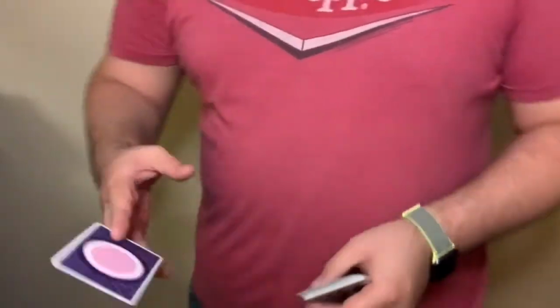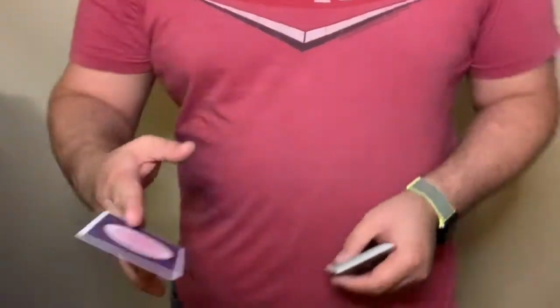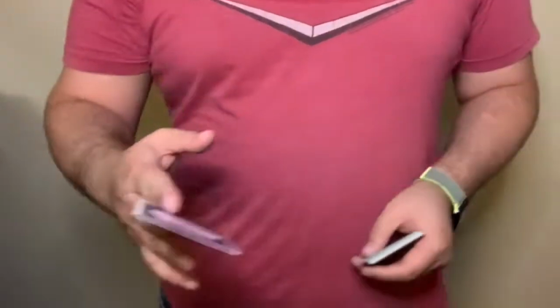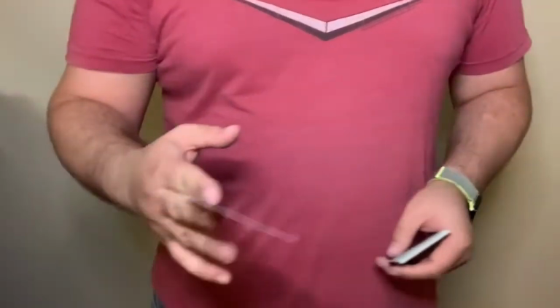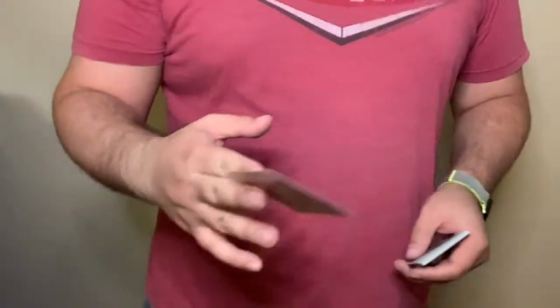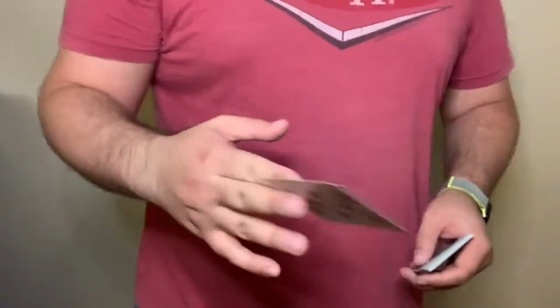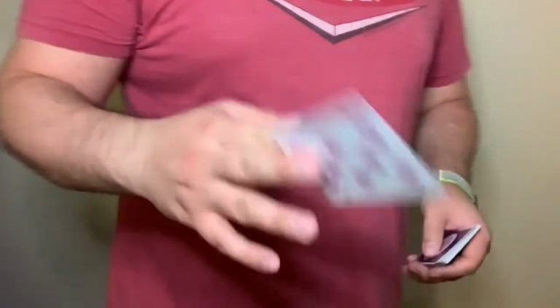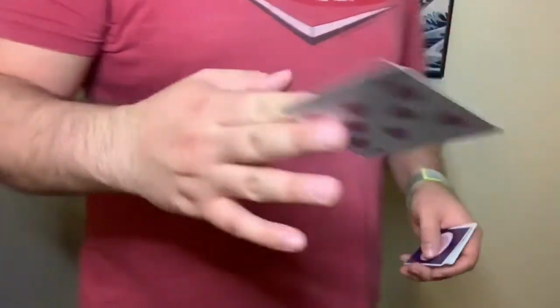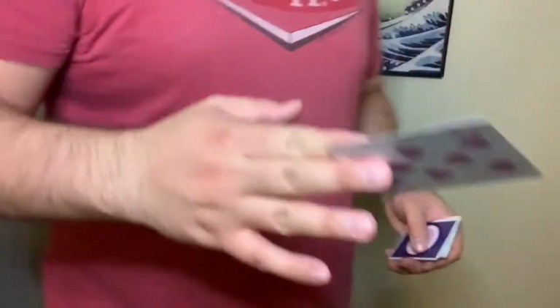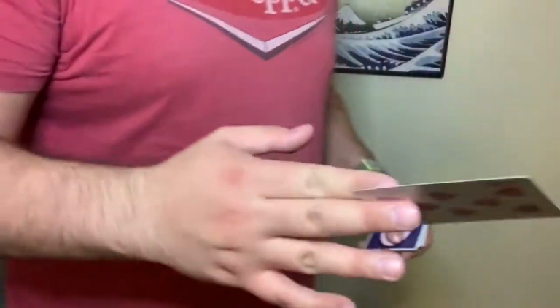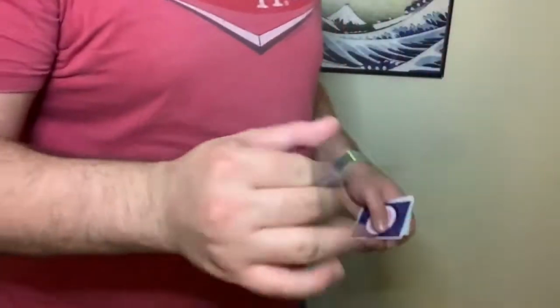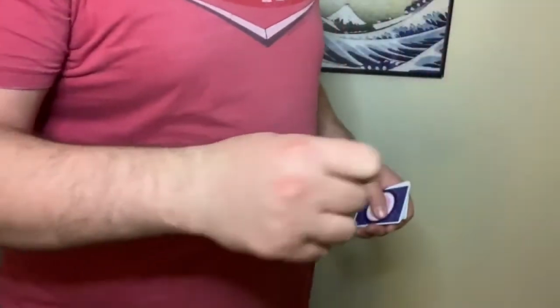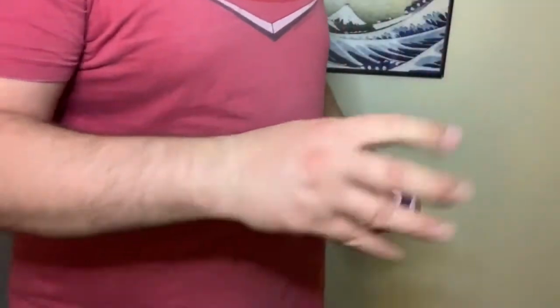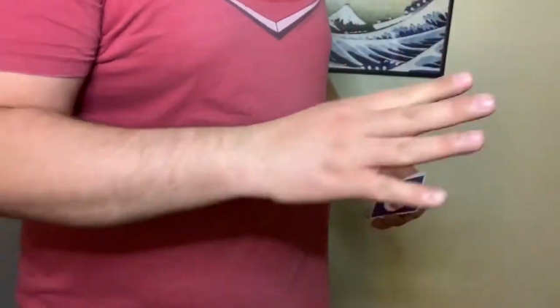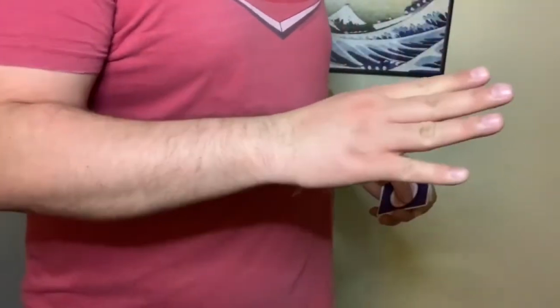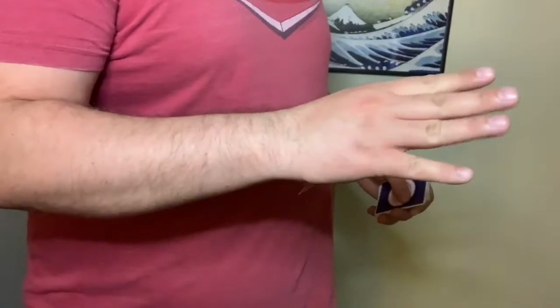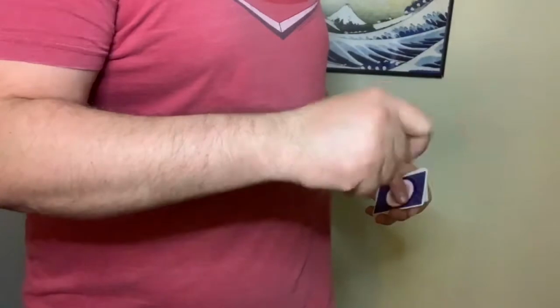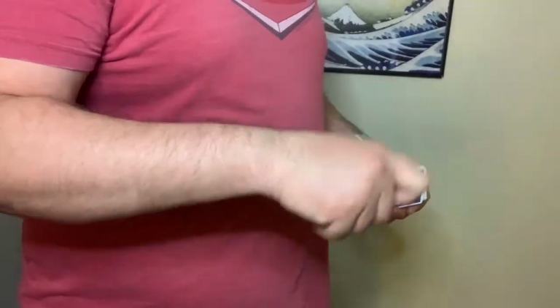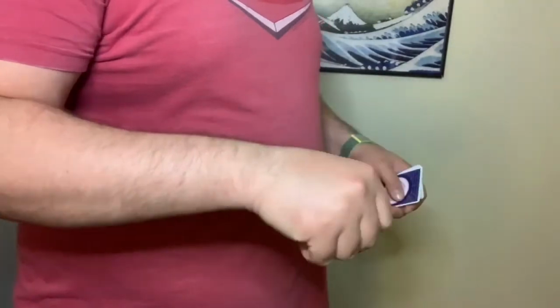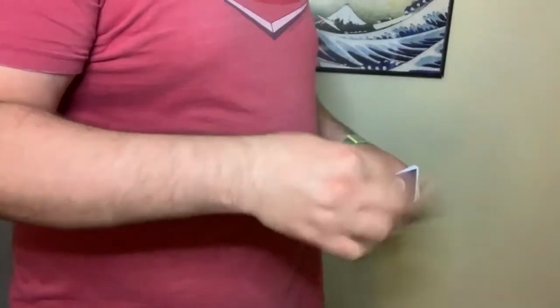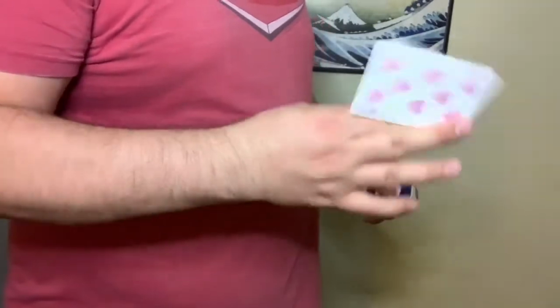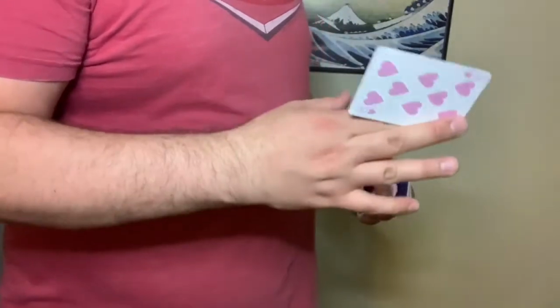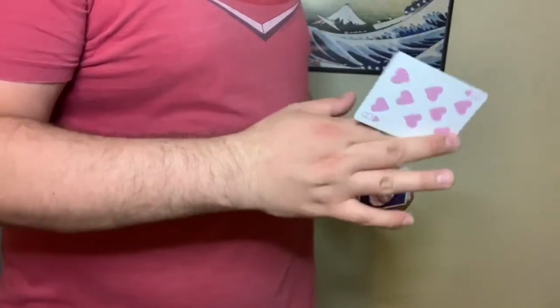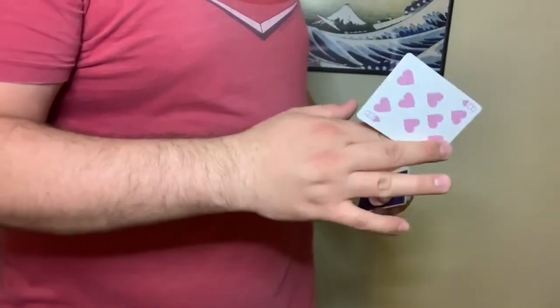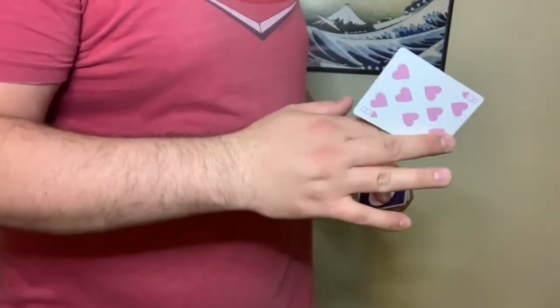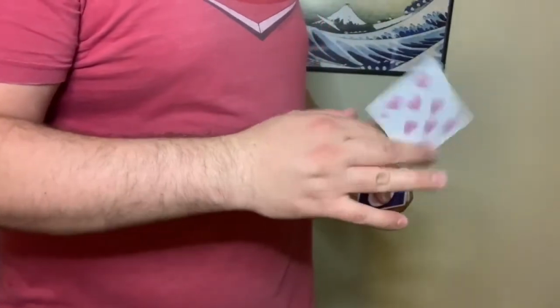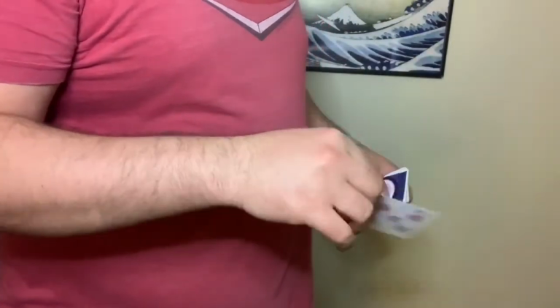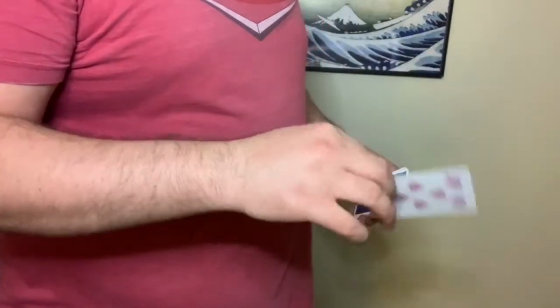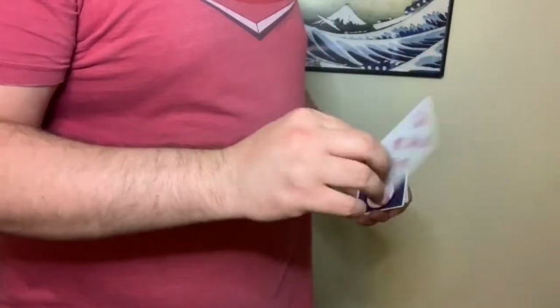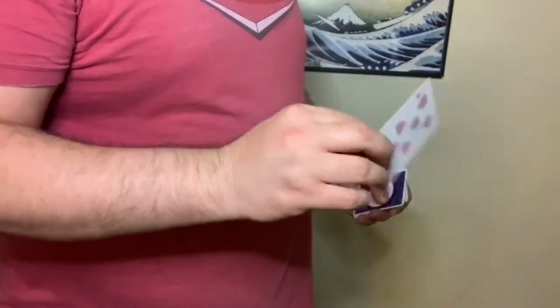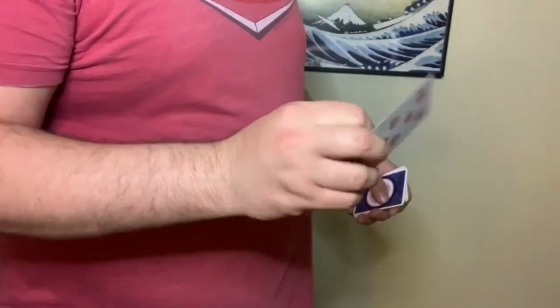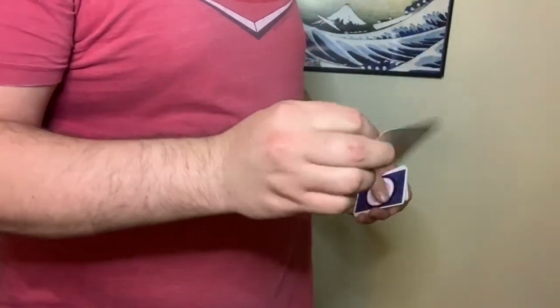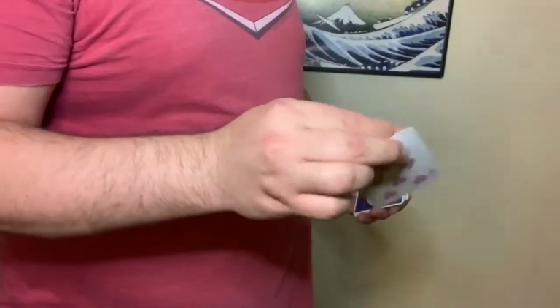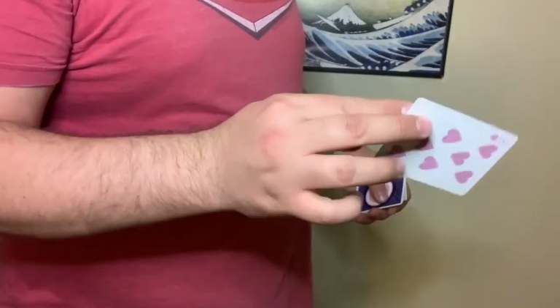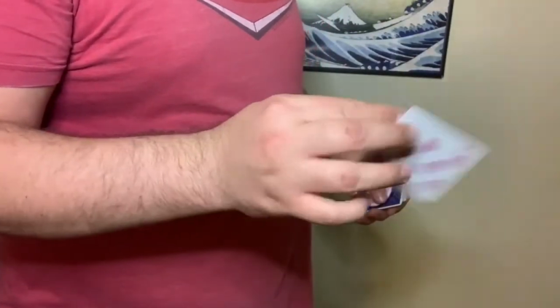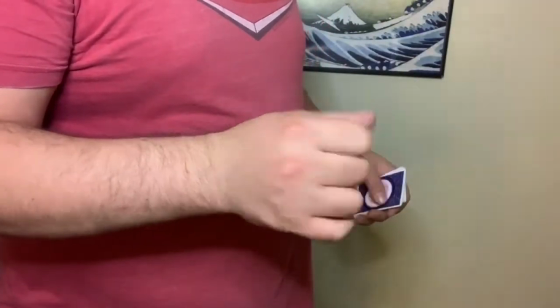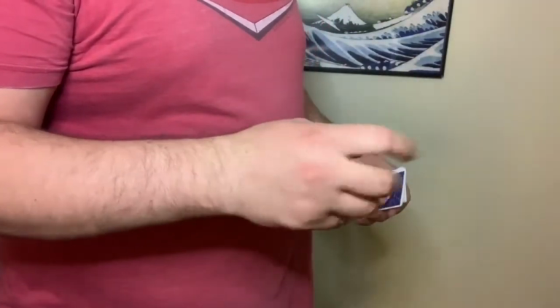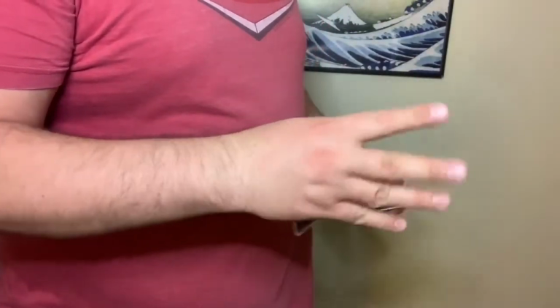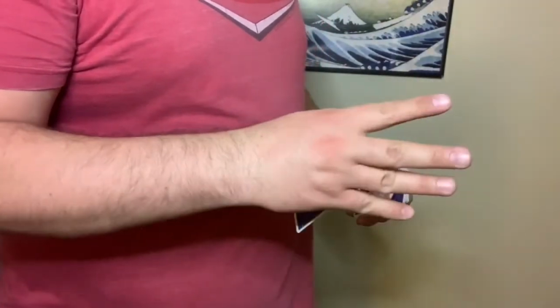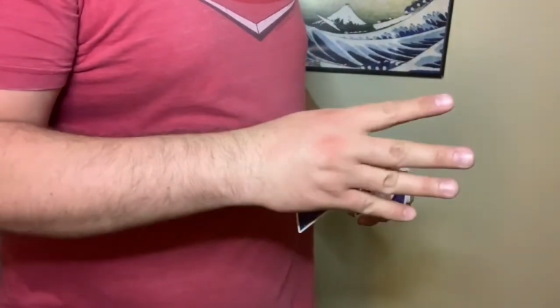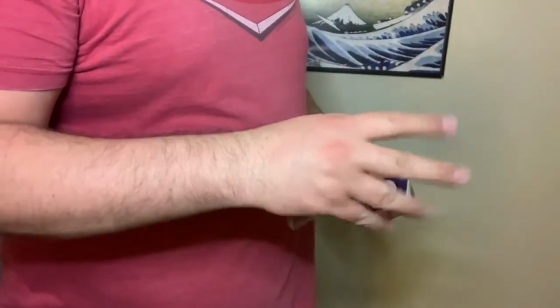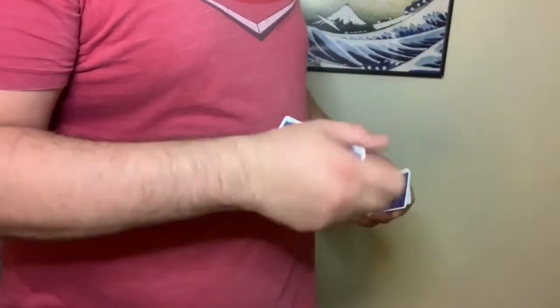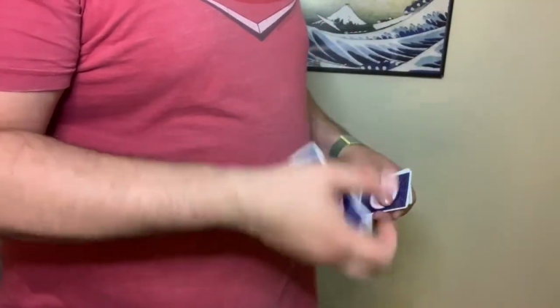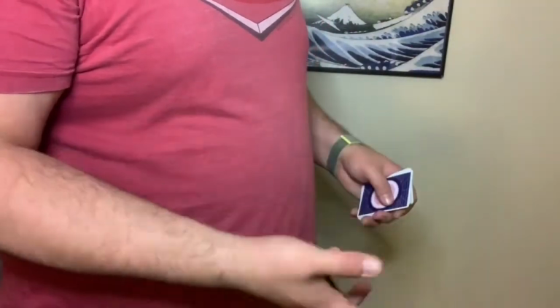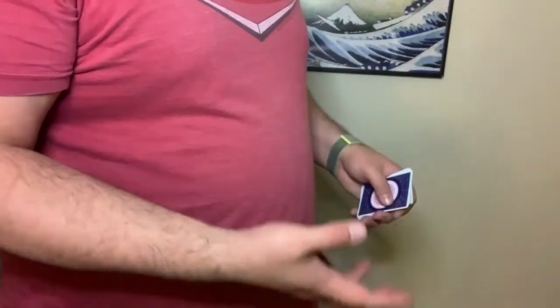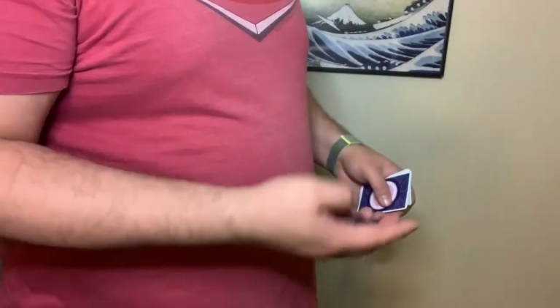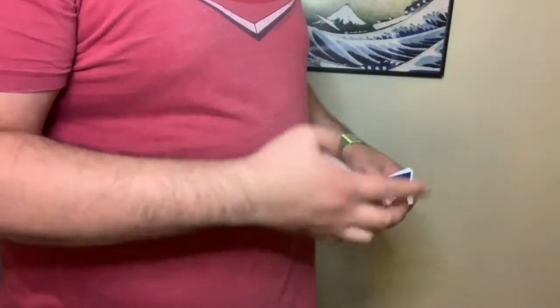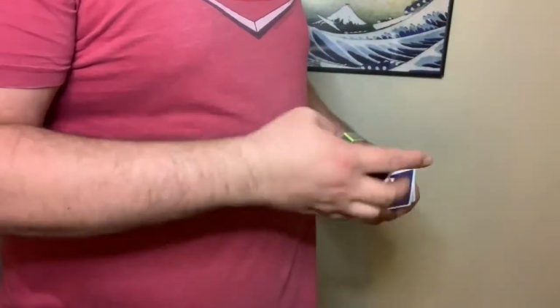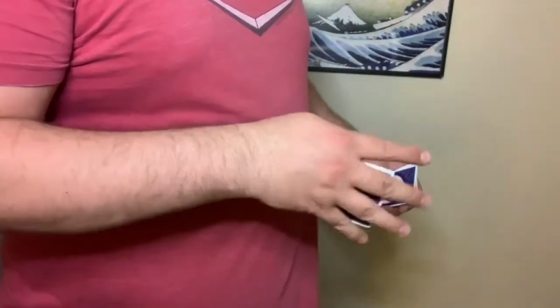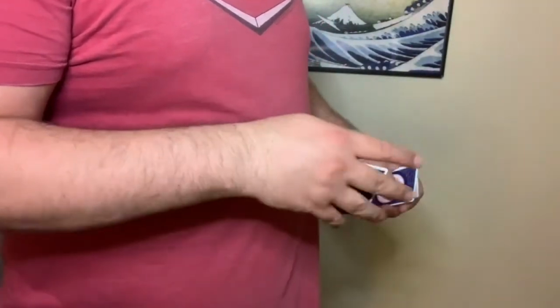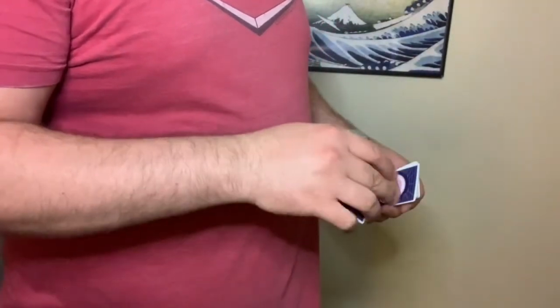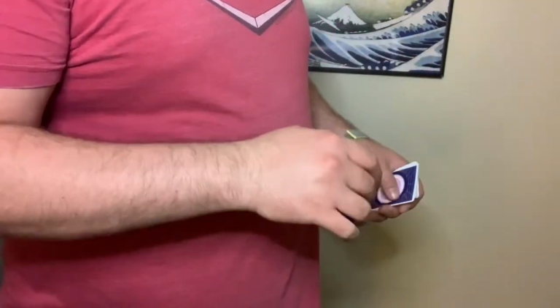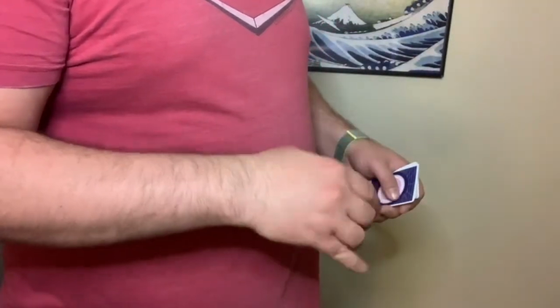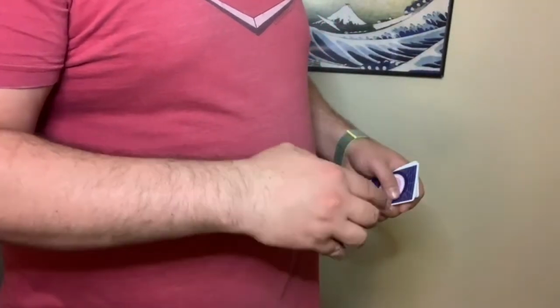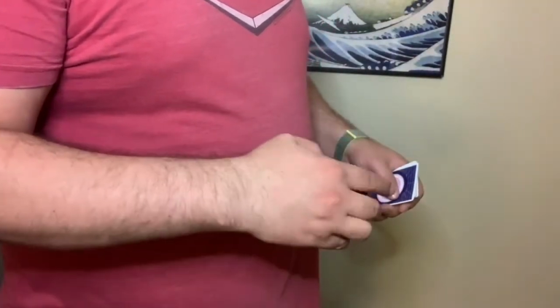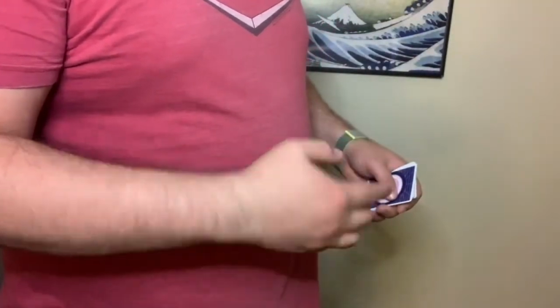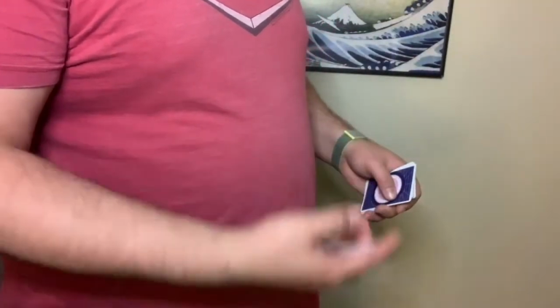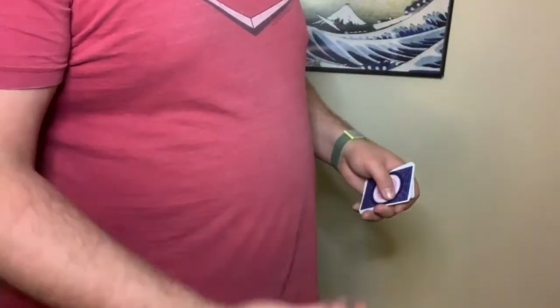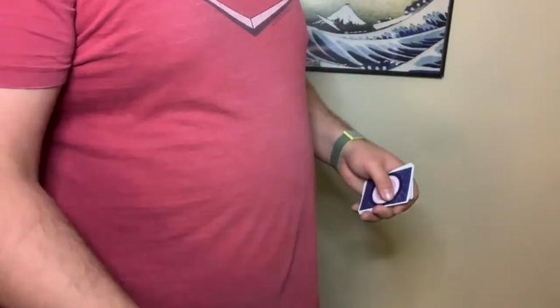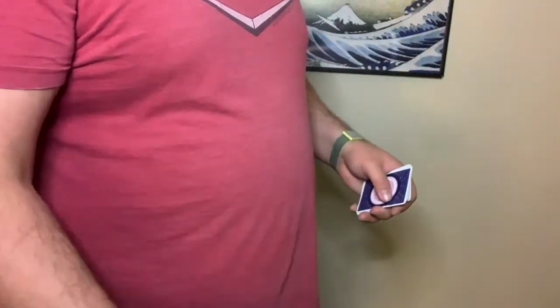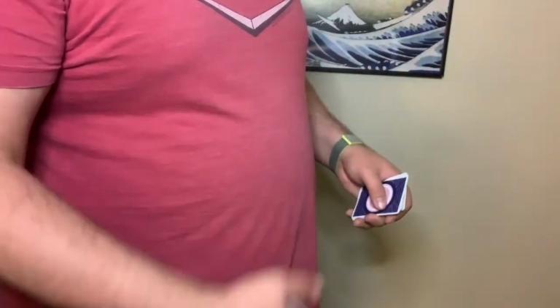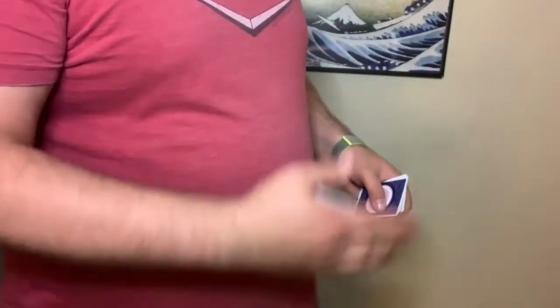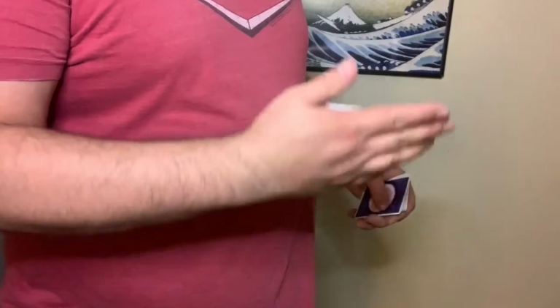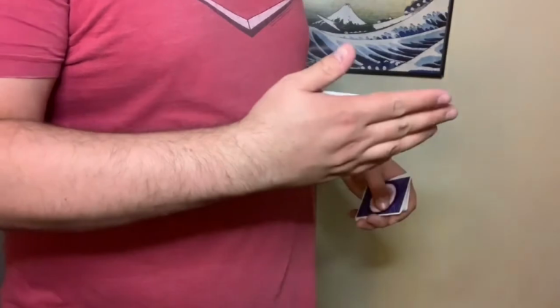Let's work that Tenkai Palm more because that looks — oh yeah, look how clean that looks! Oh man, look at that one. Then you just go from a Tenkai straight to this.